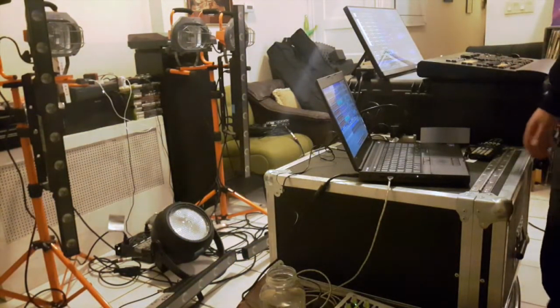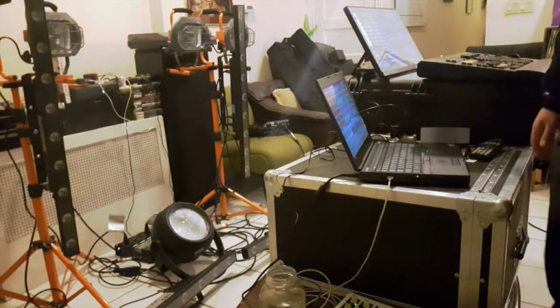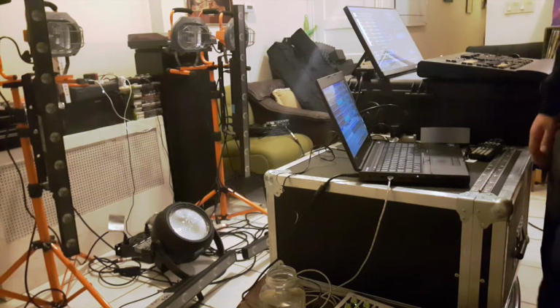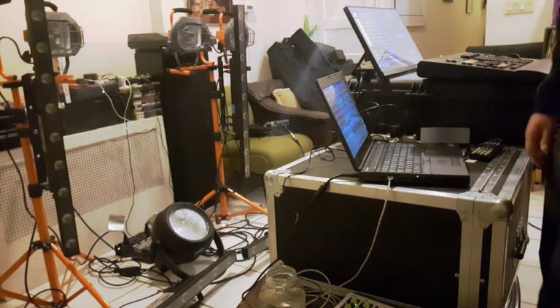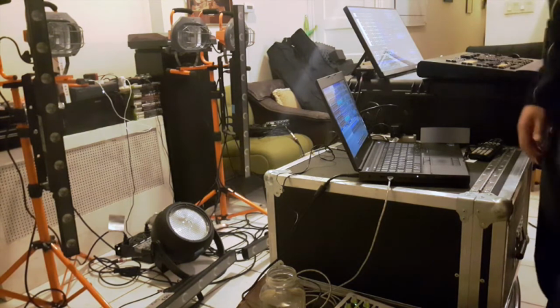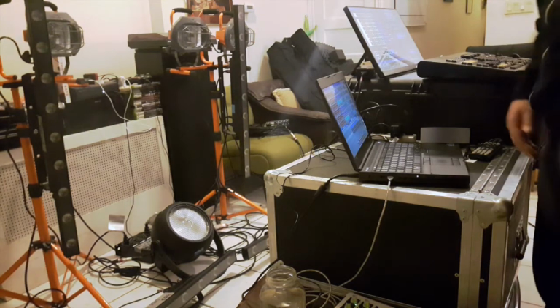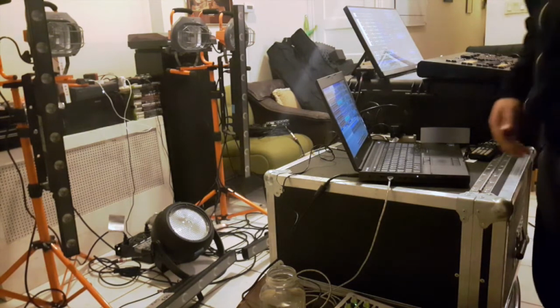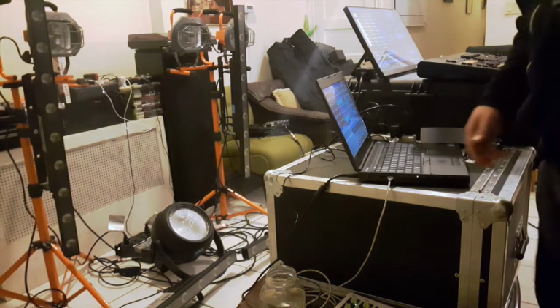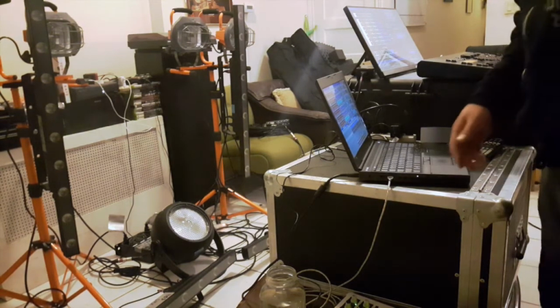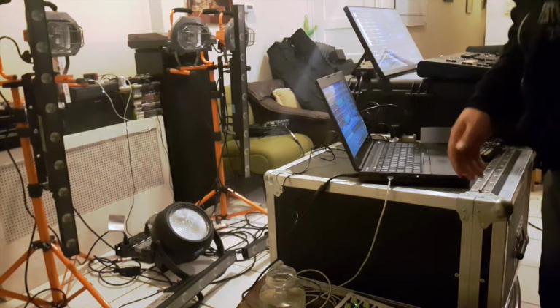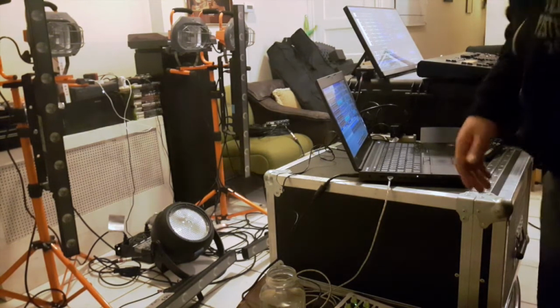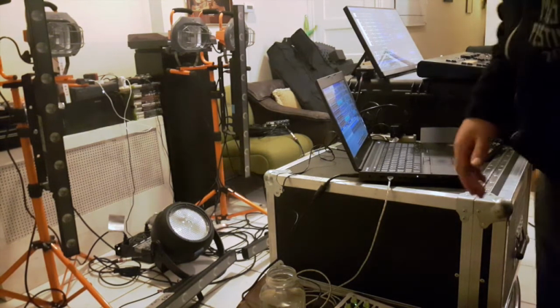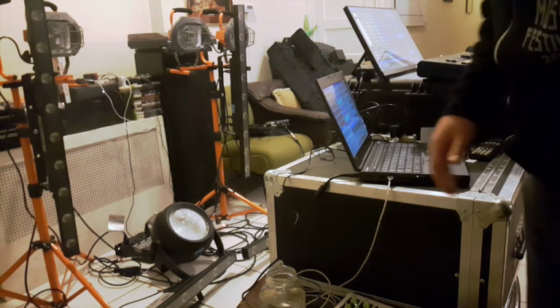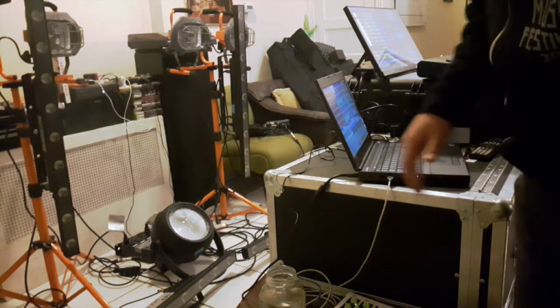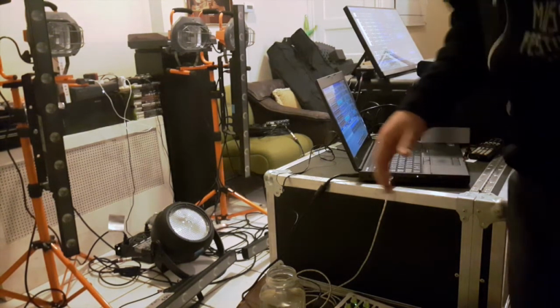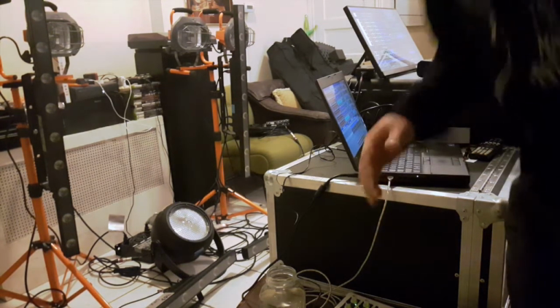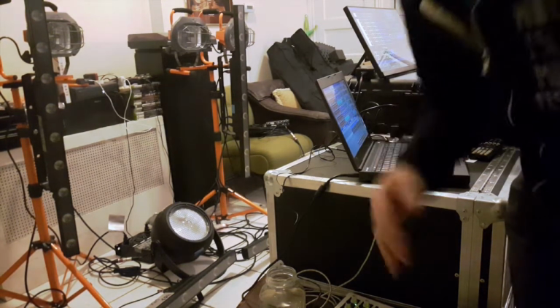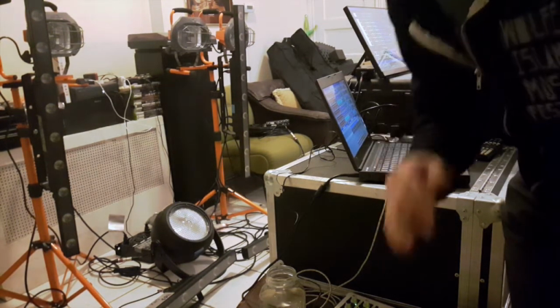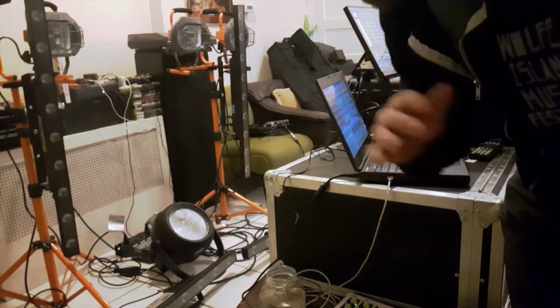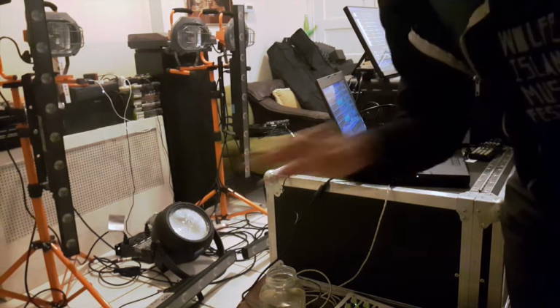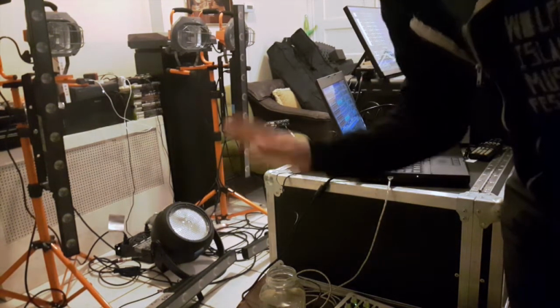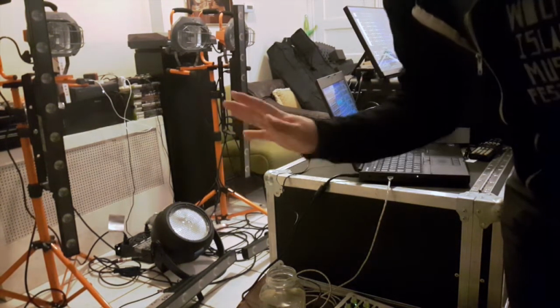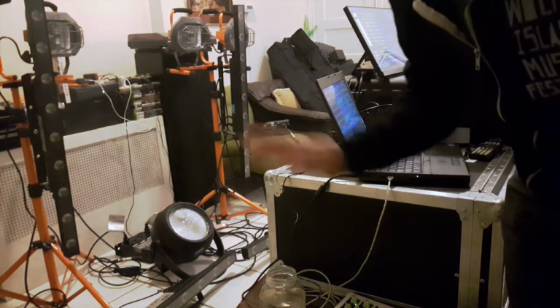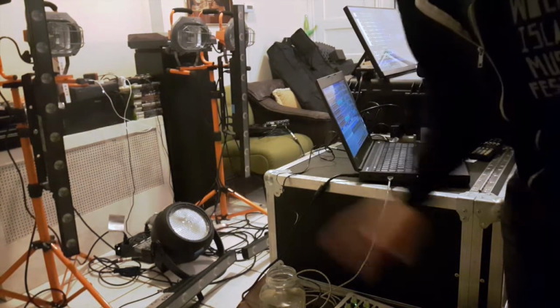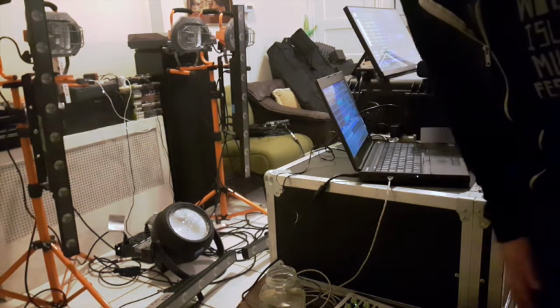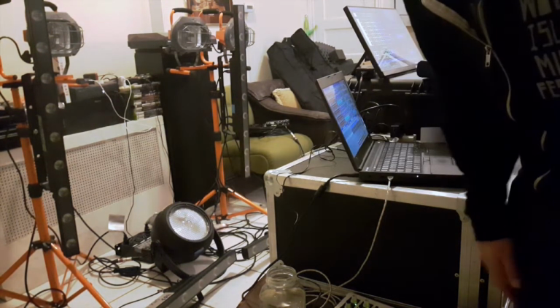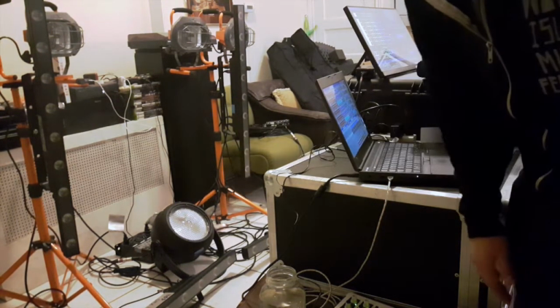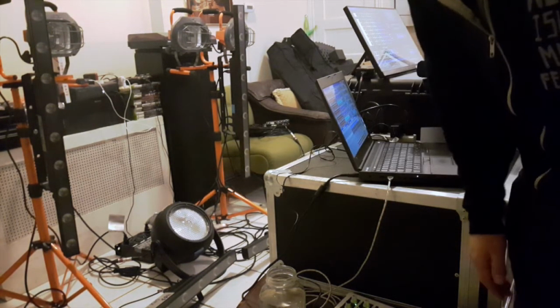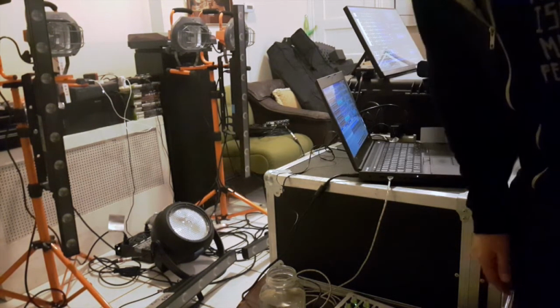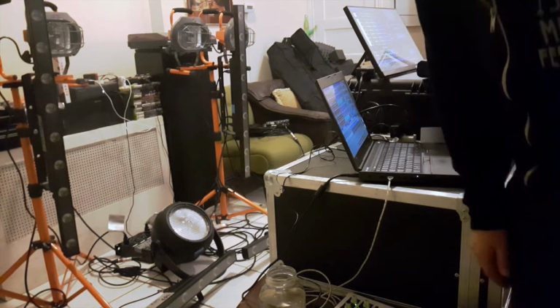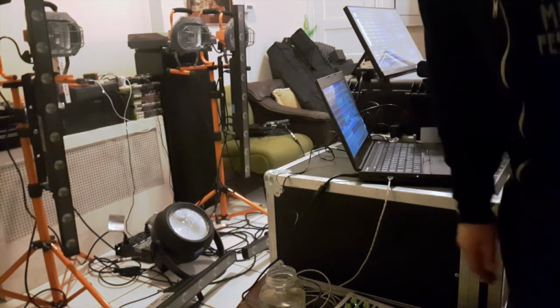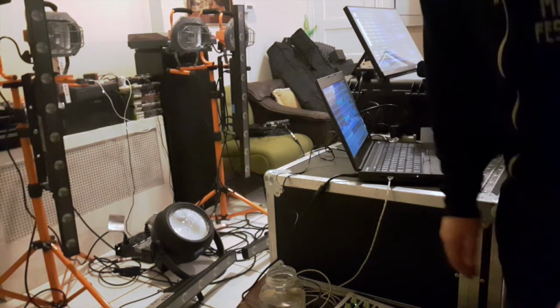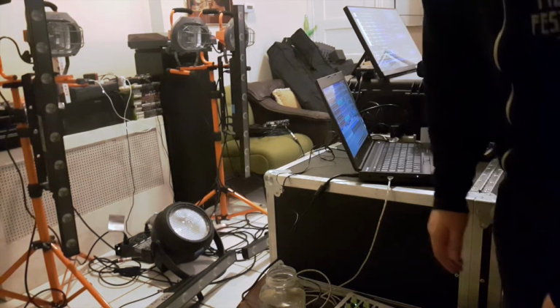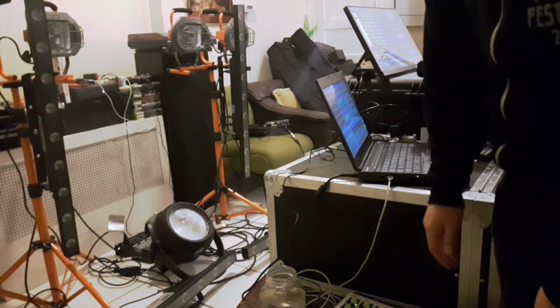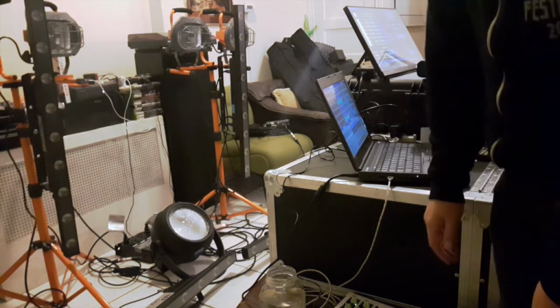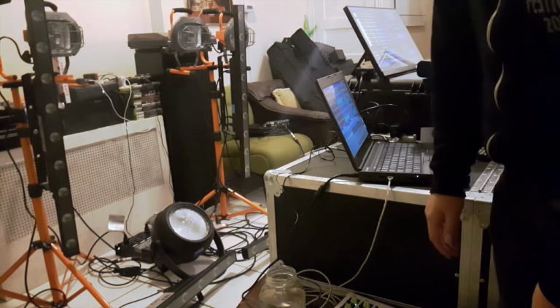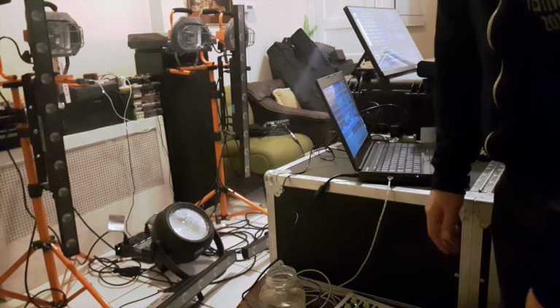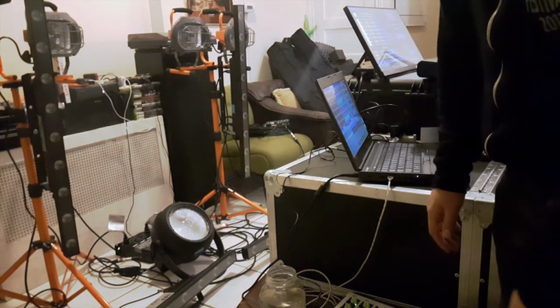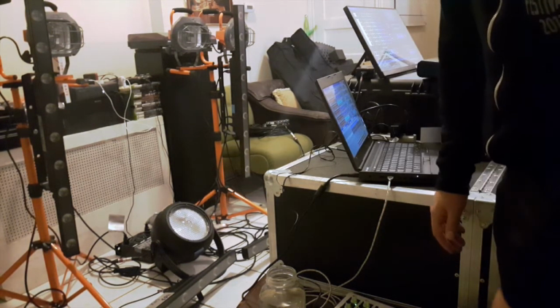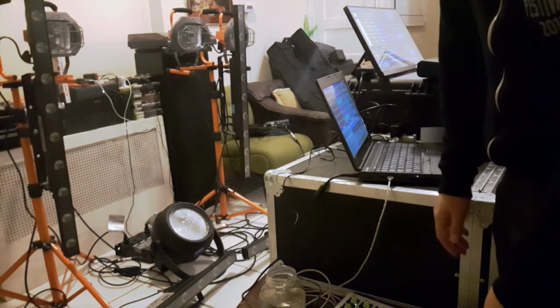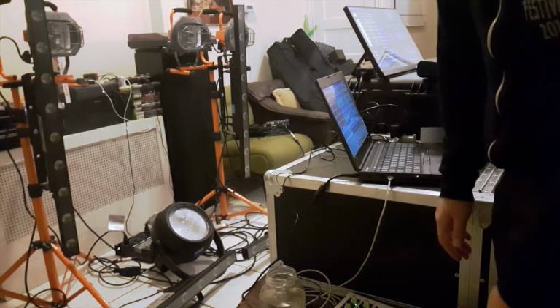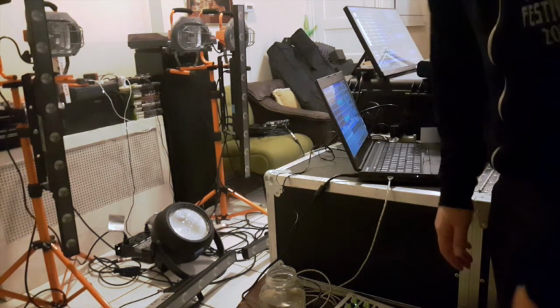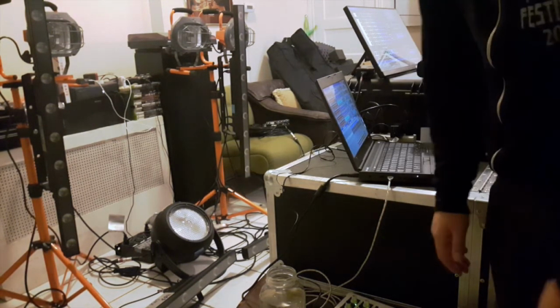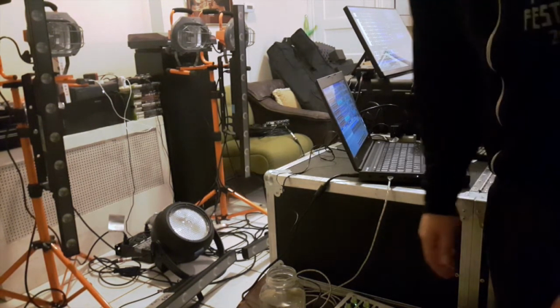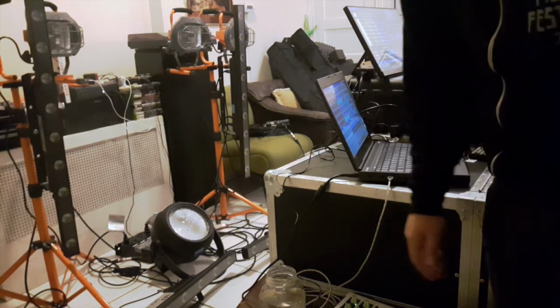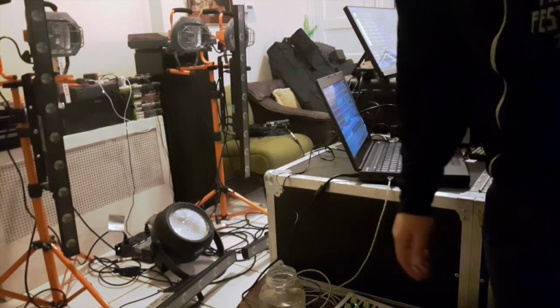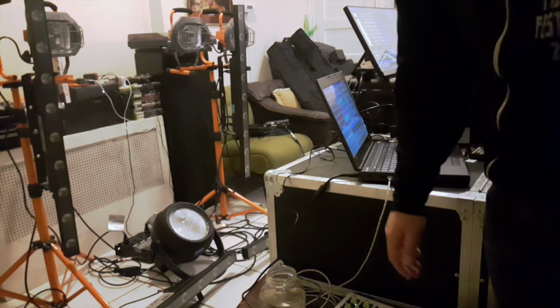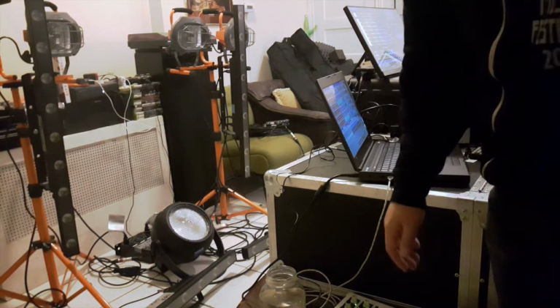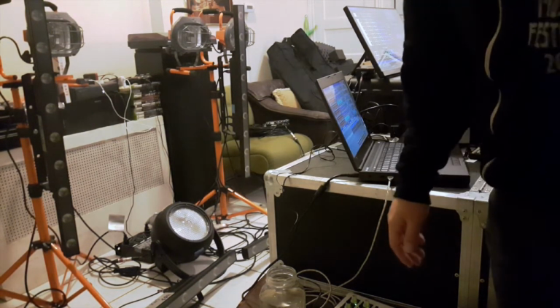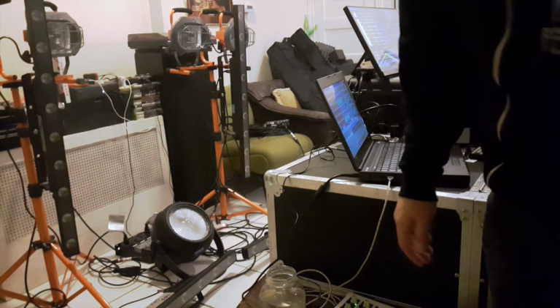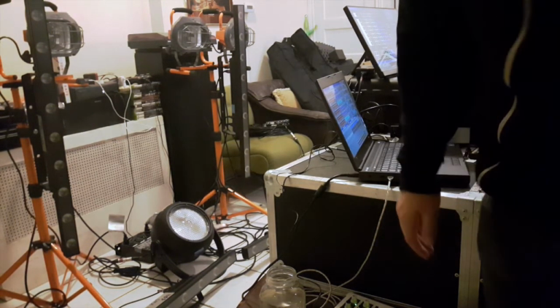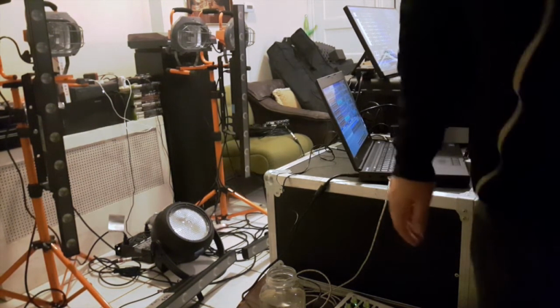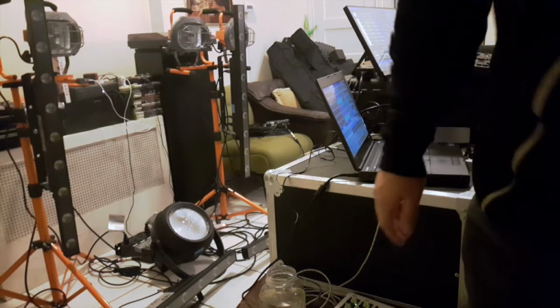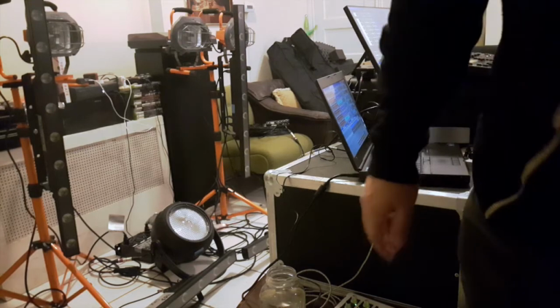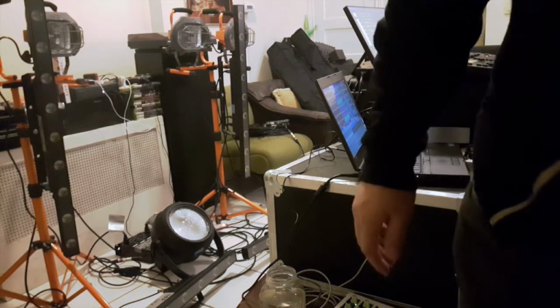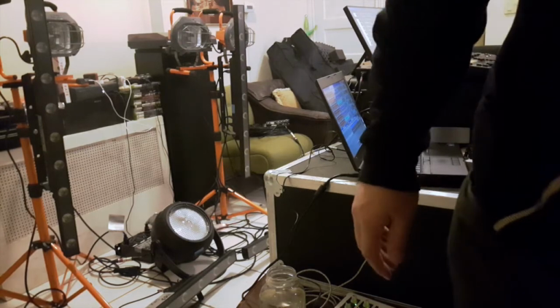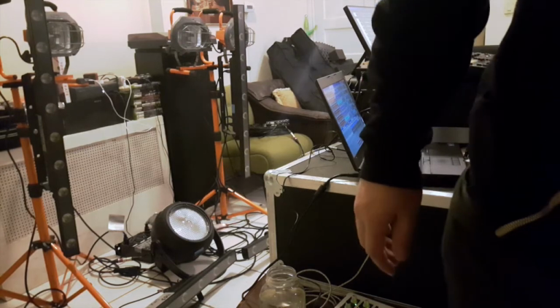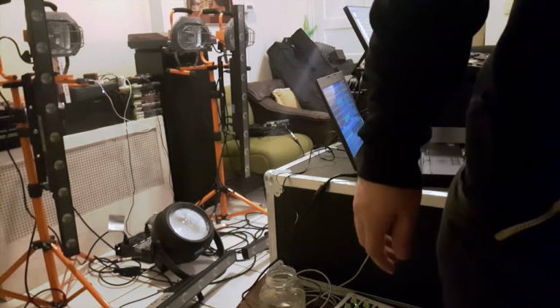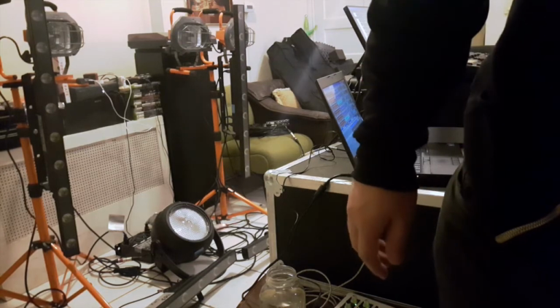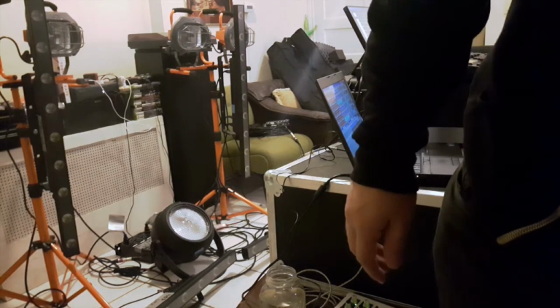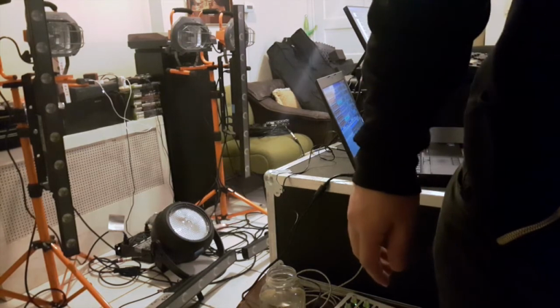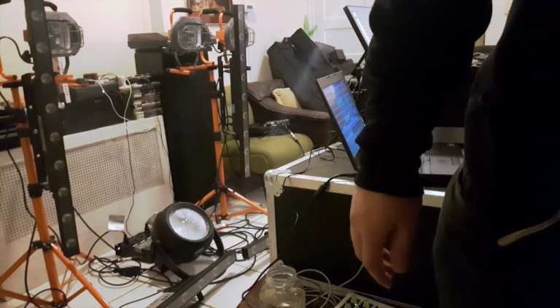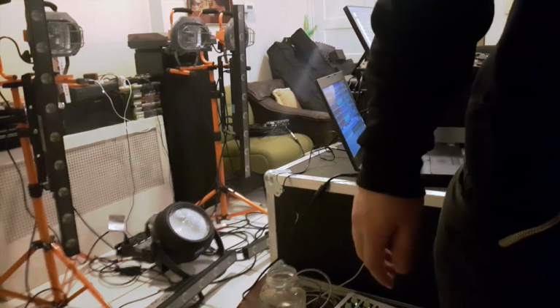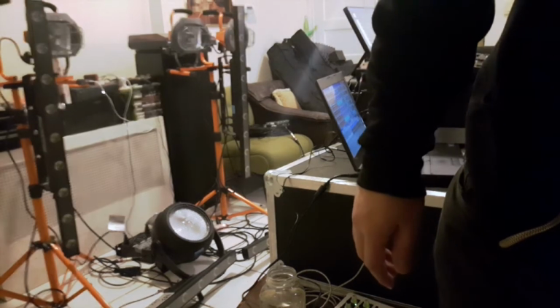Okay, maybe I'll just pop over and briefly show you the show file that I'm working on. Let's pause this.